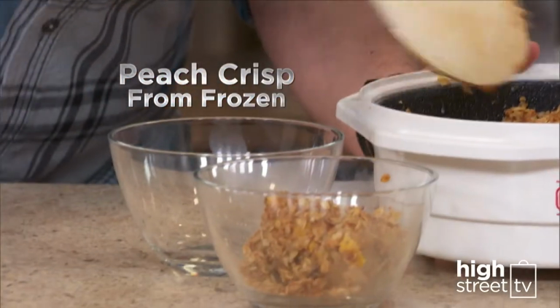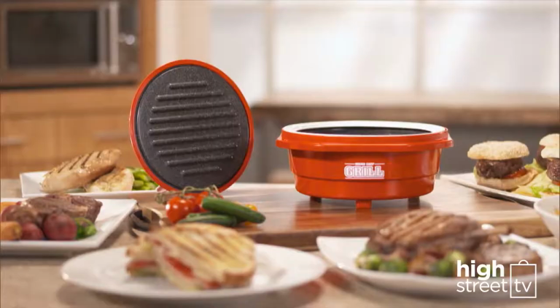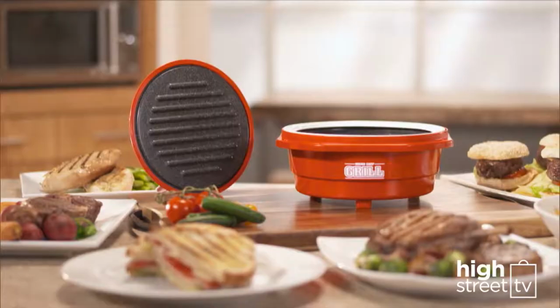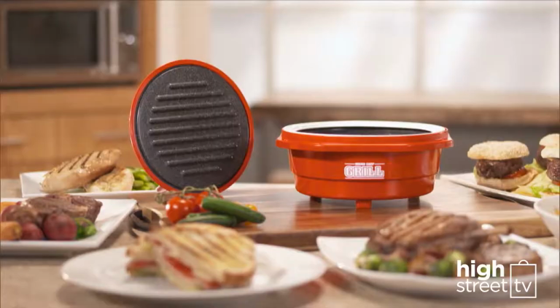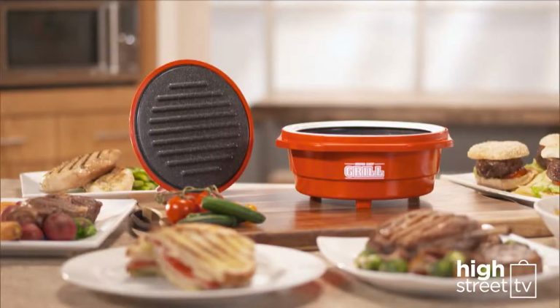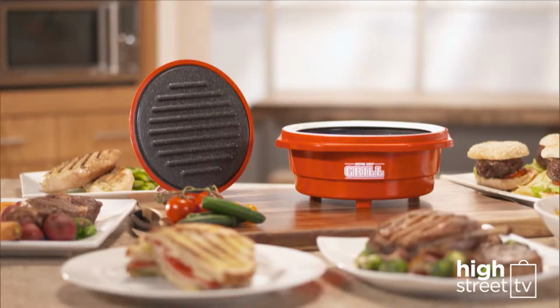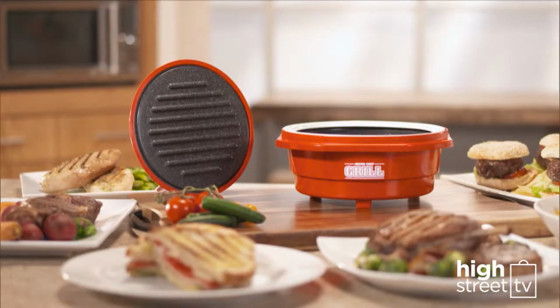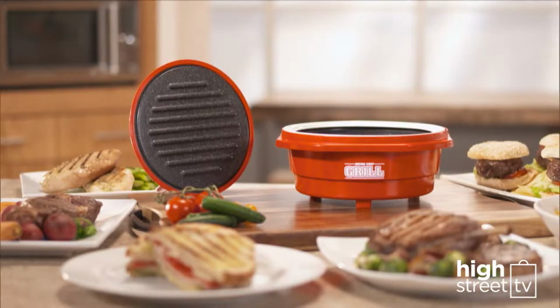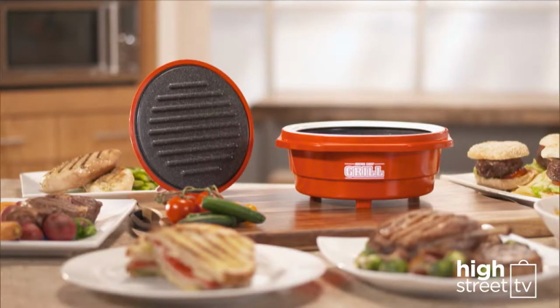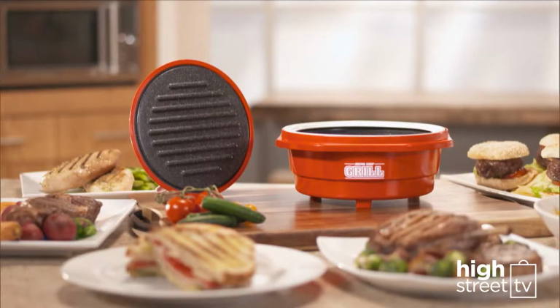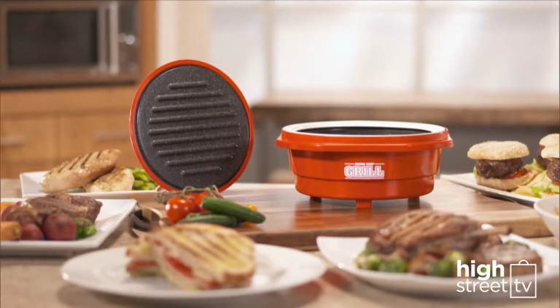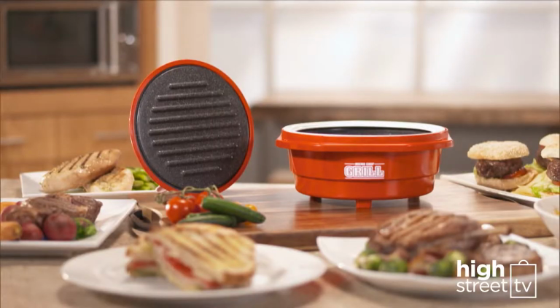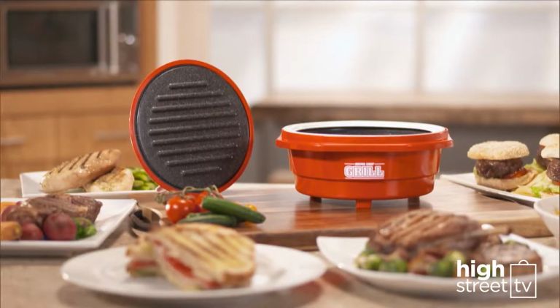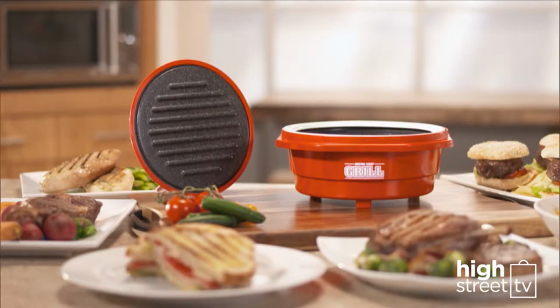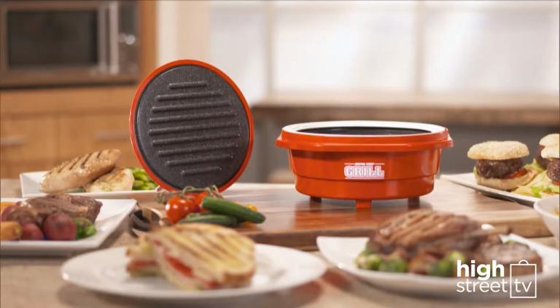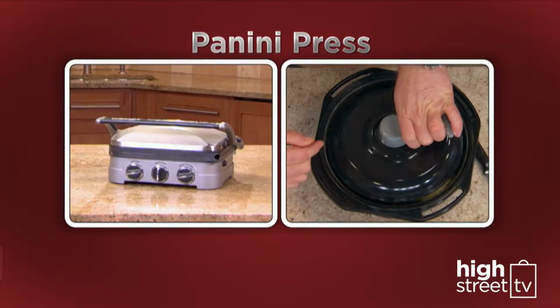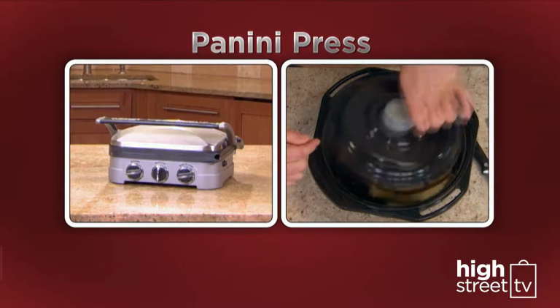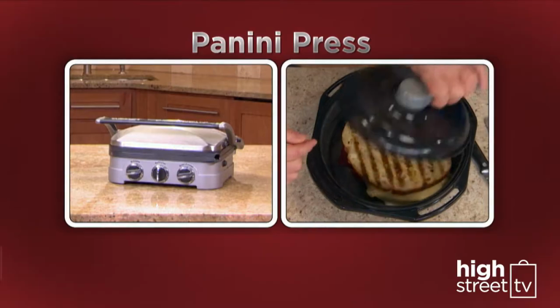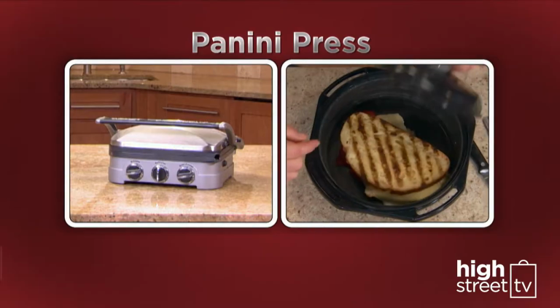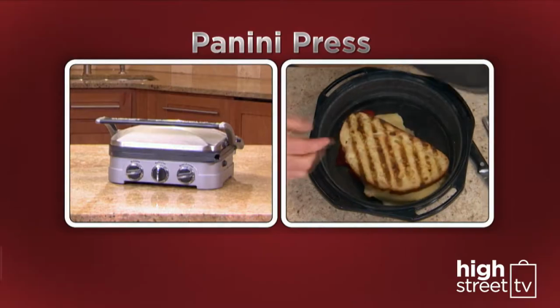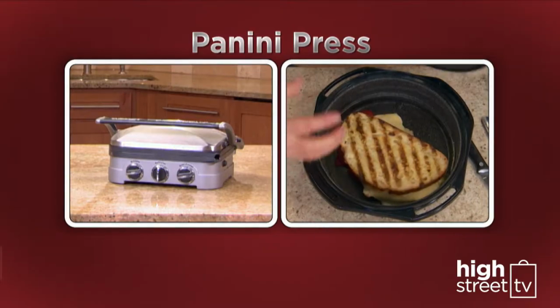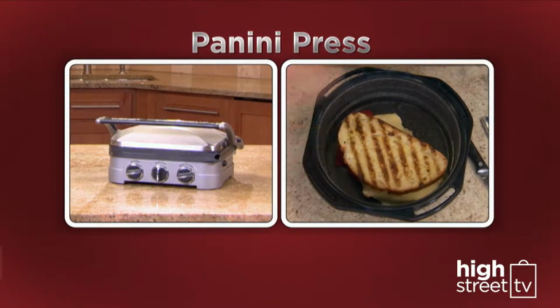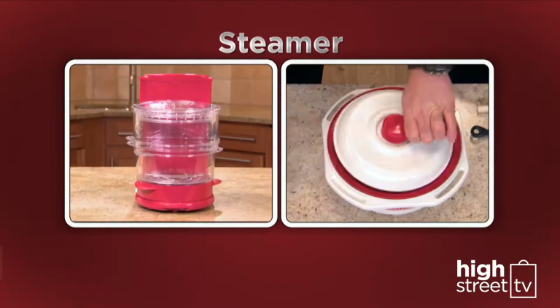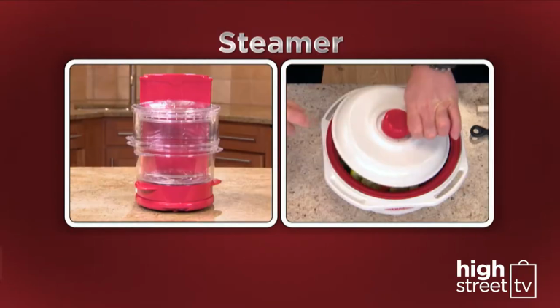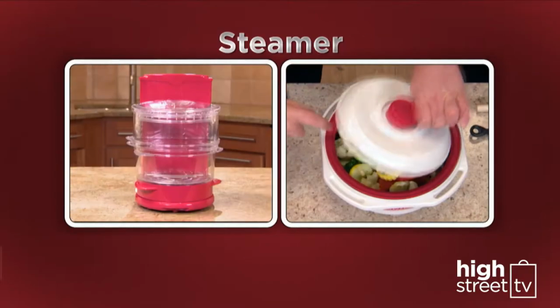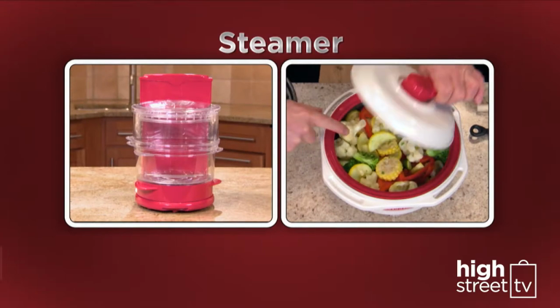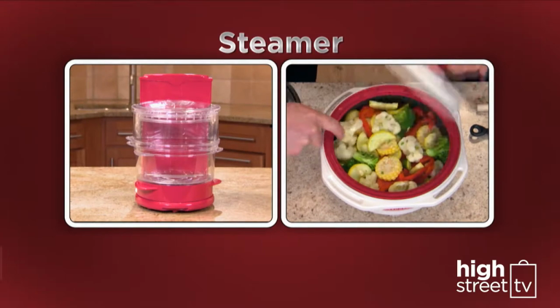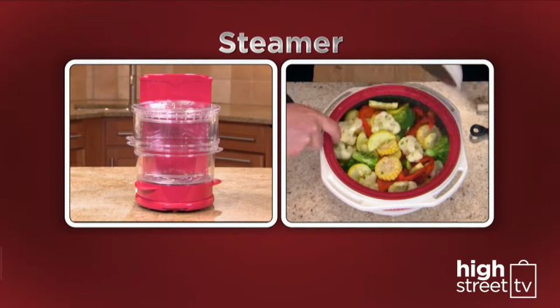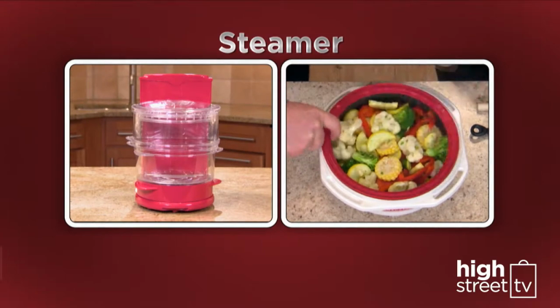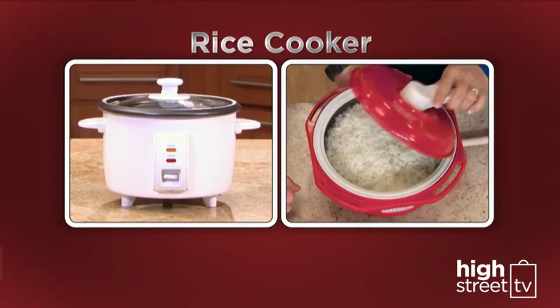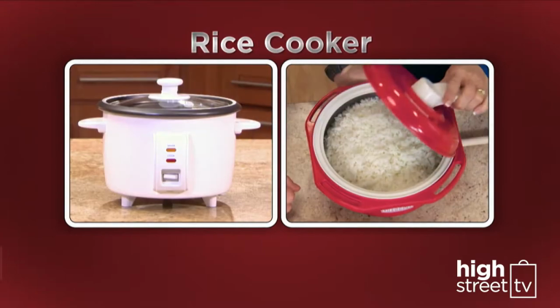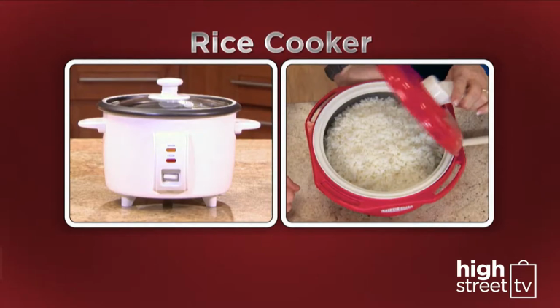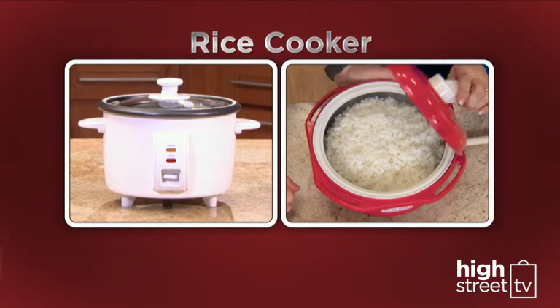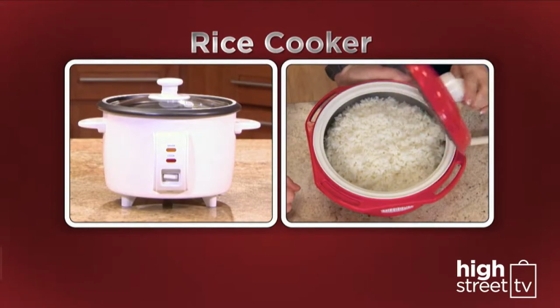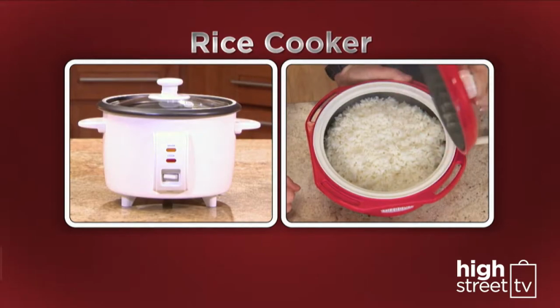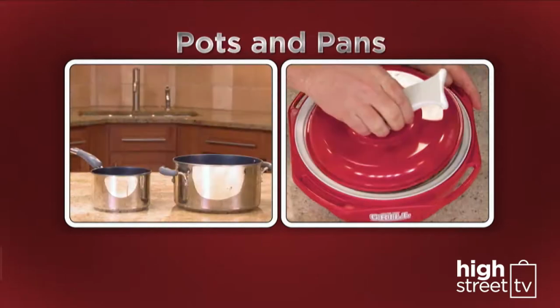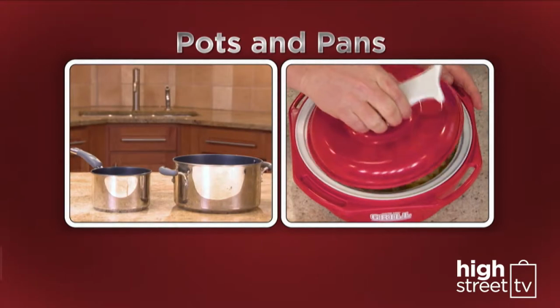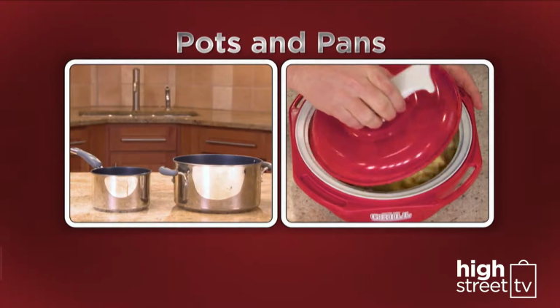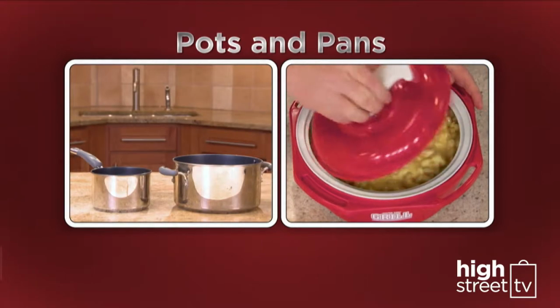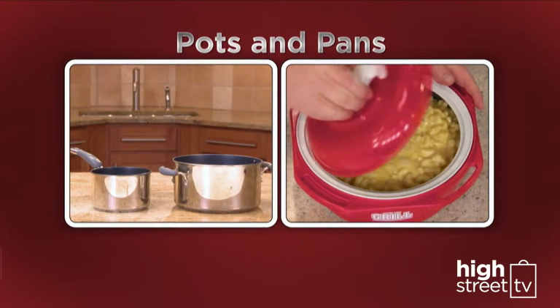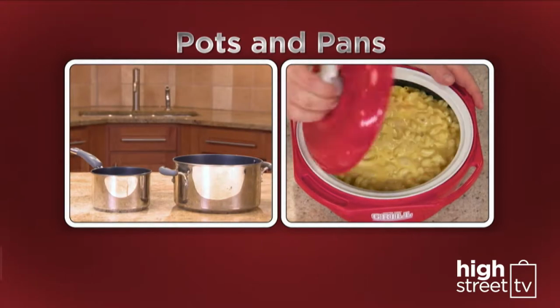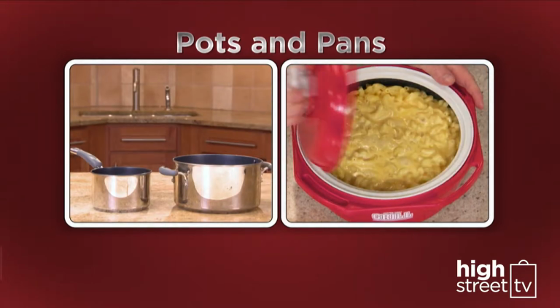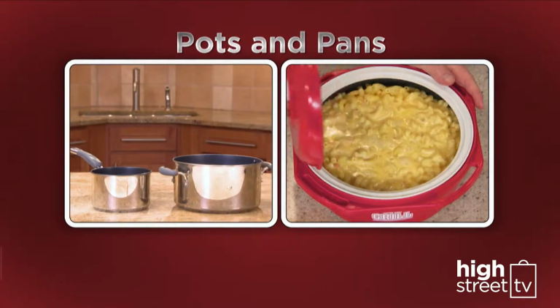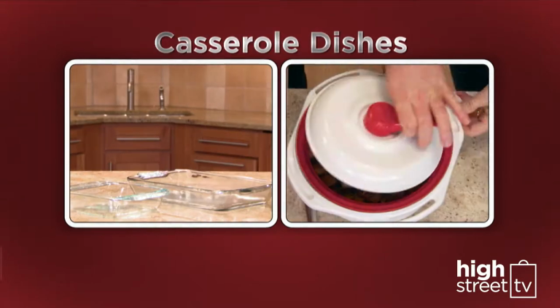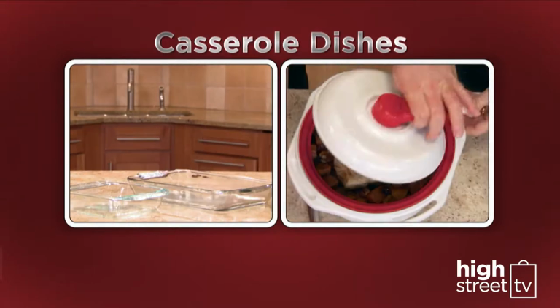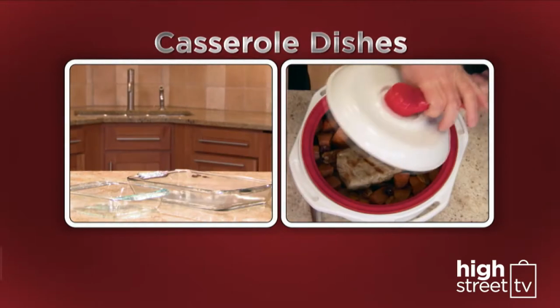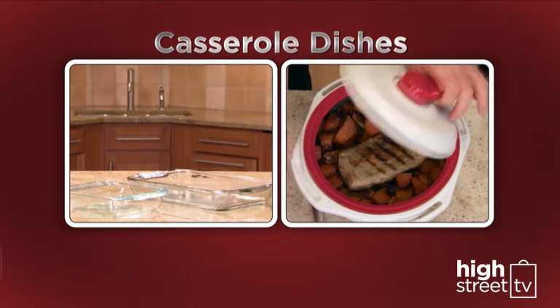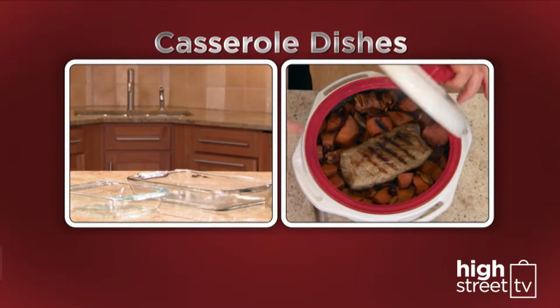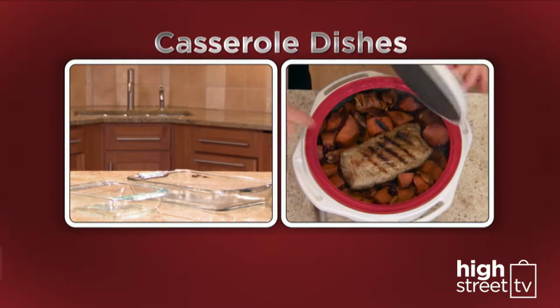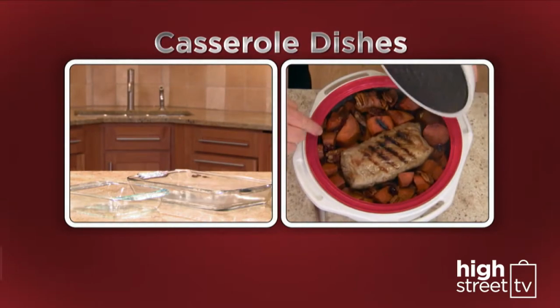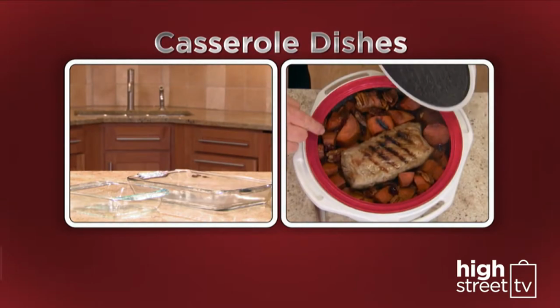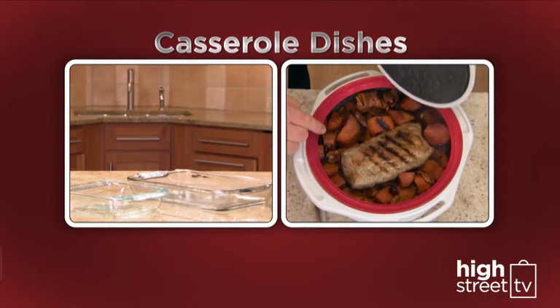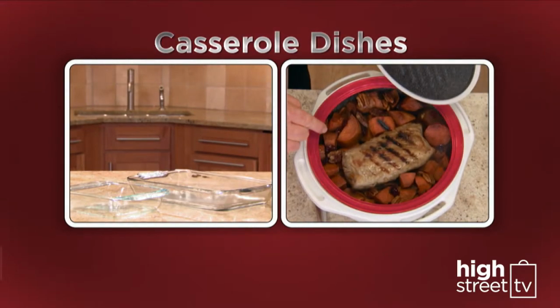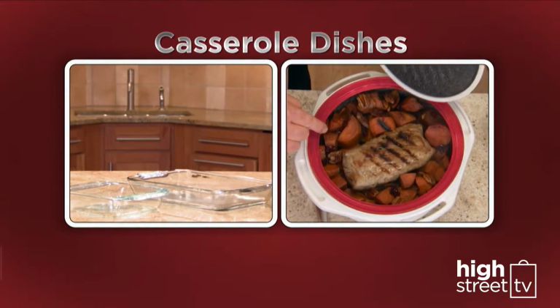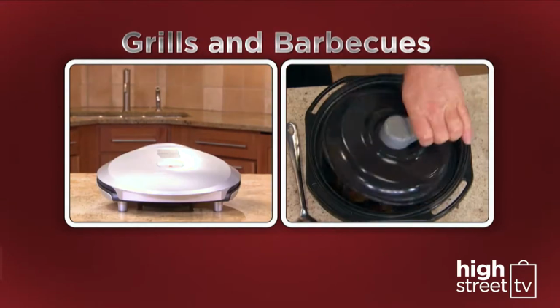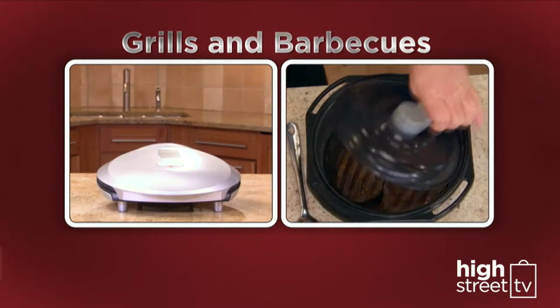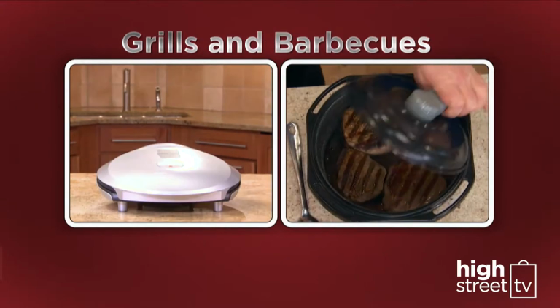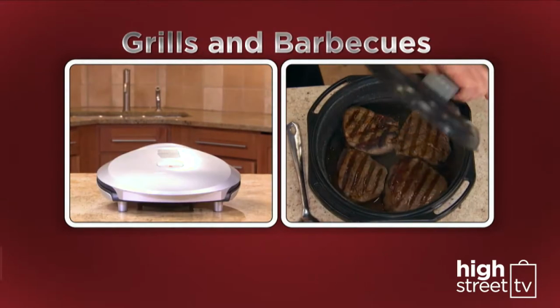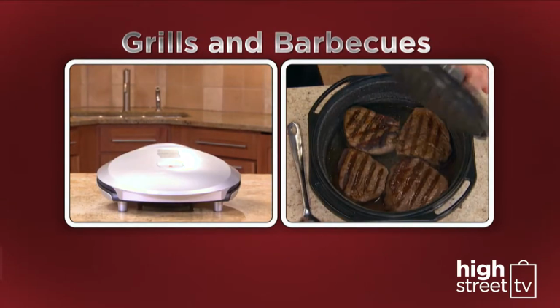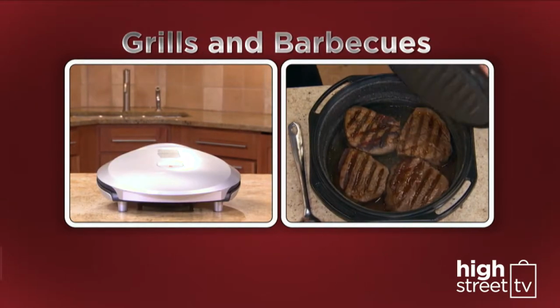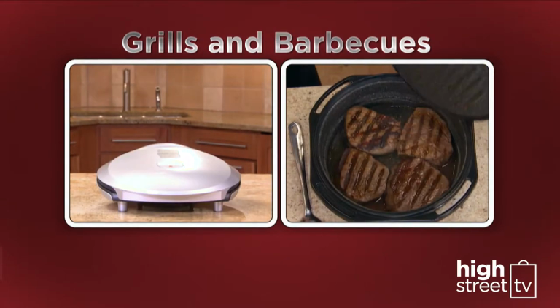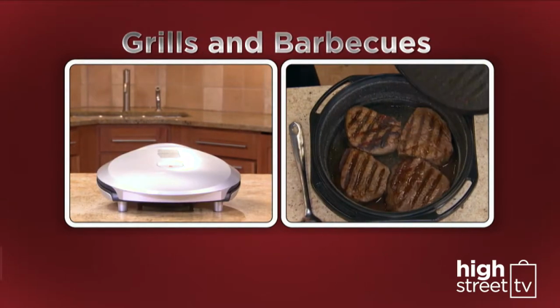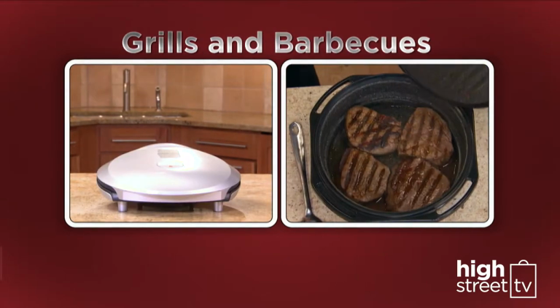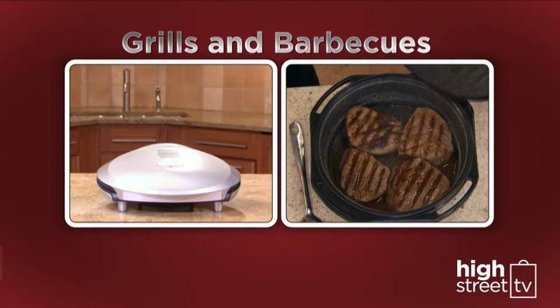The Microchef grill replaces a panini press, steamer, rice cooker, pots and pans, casserole dishes, grills and barbecues.